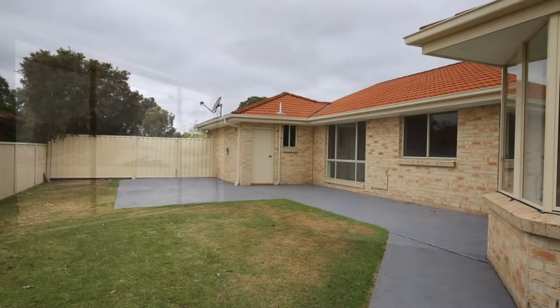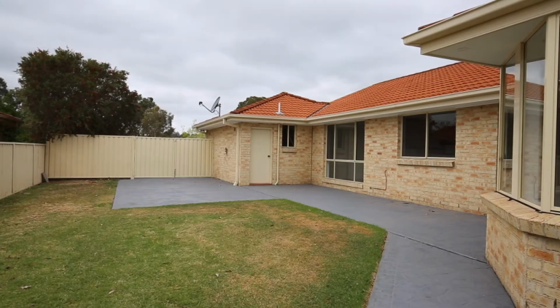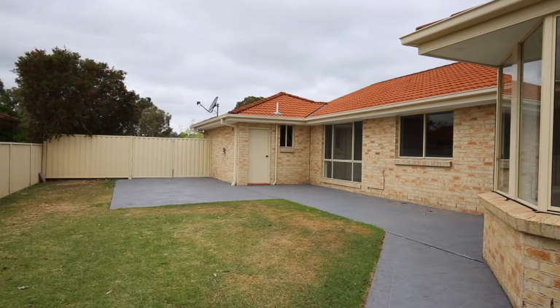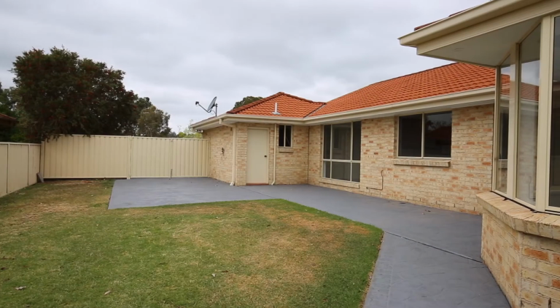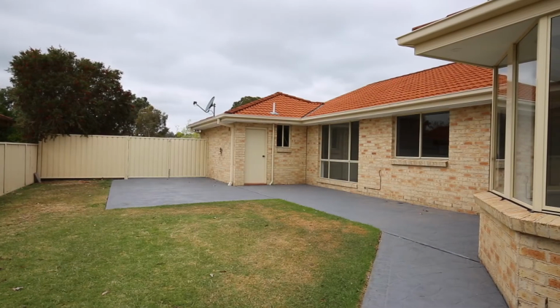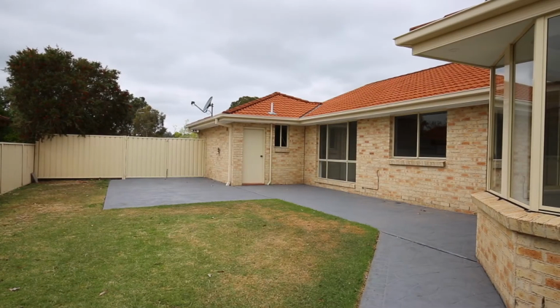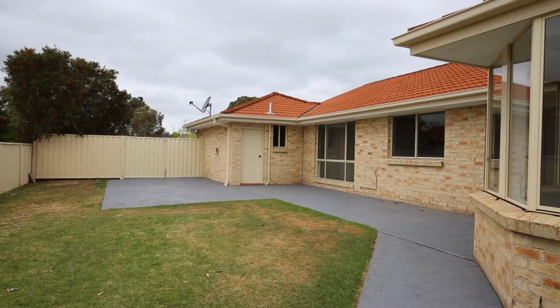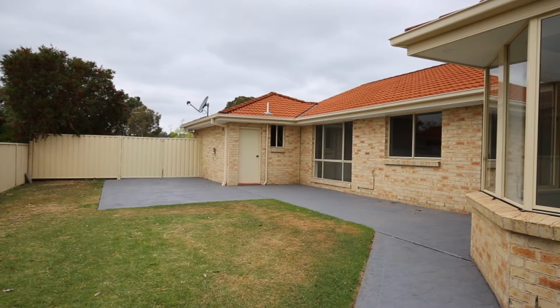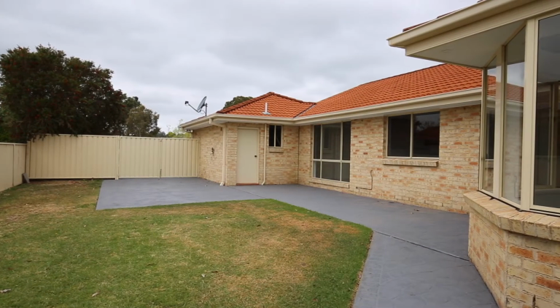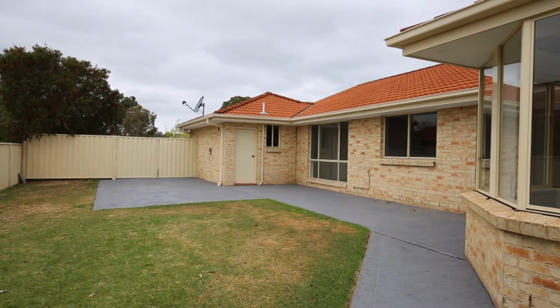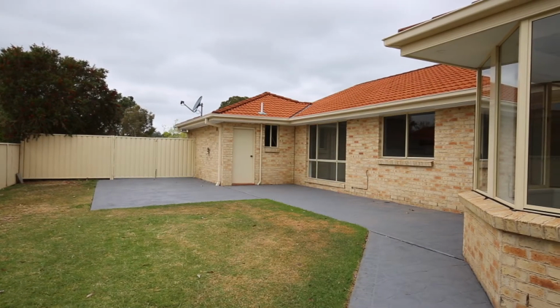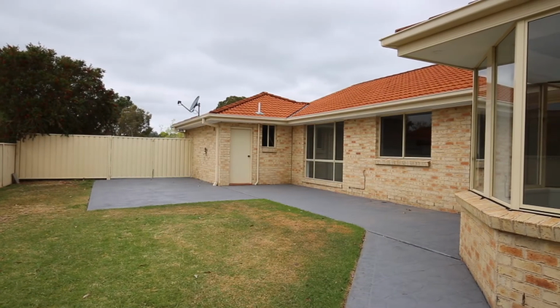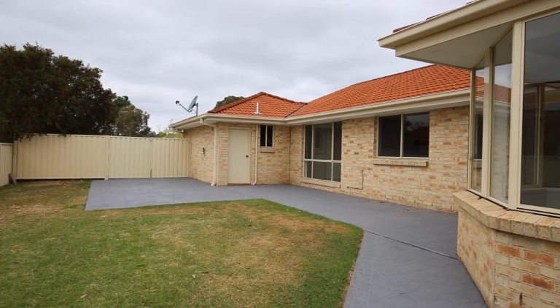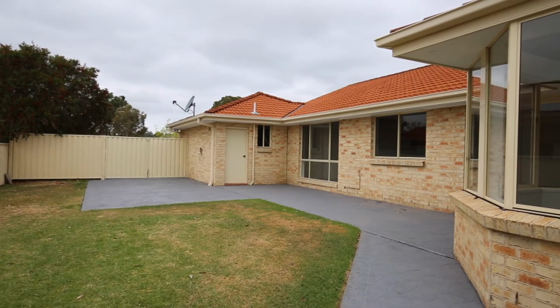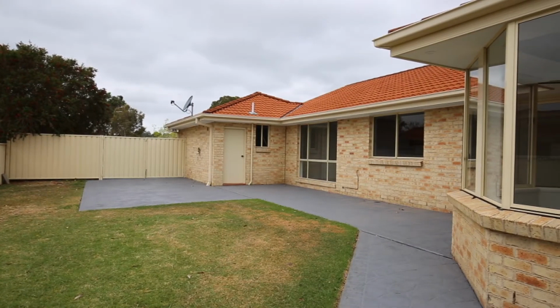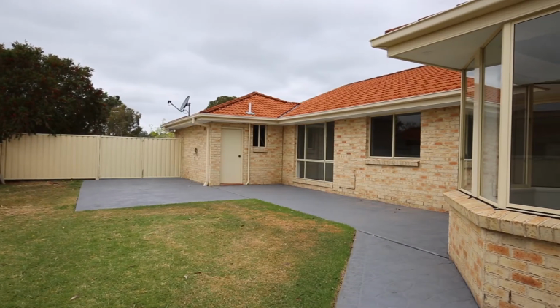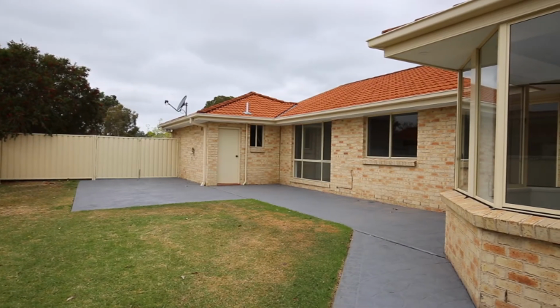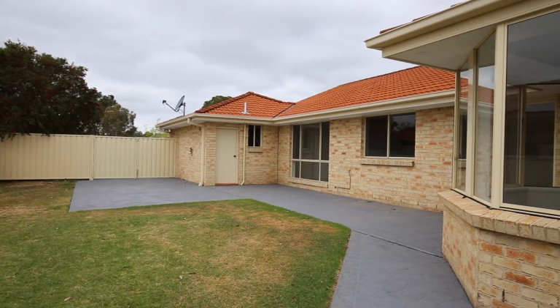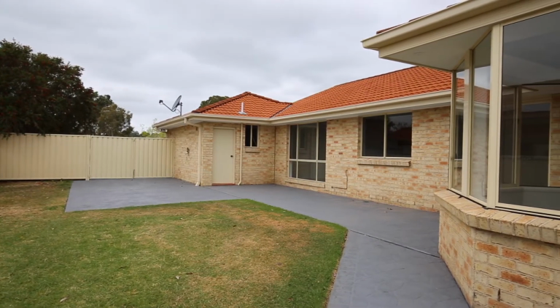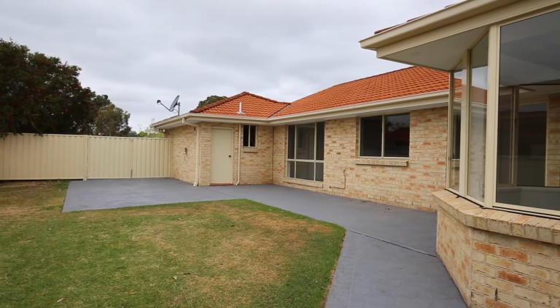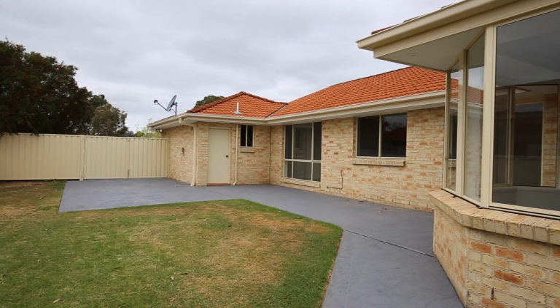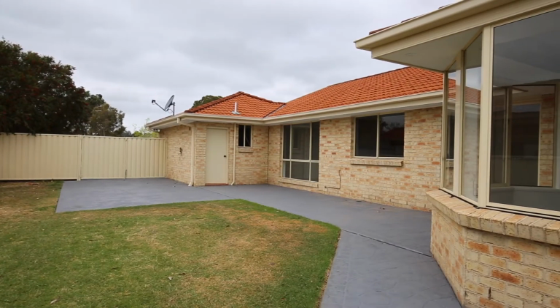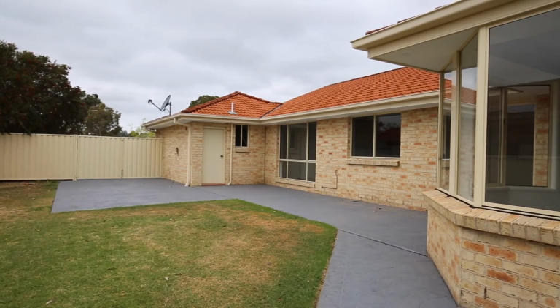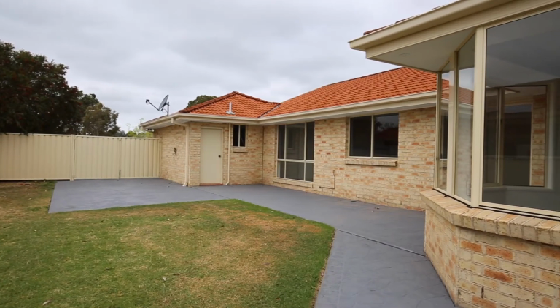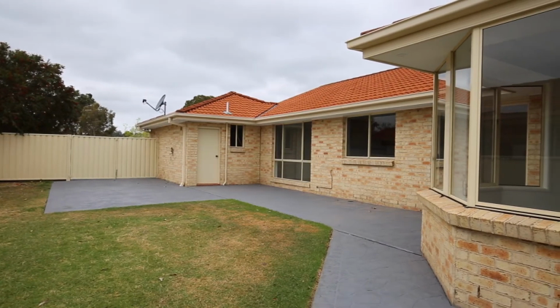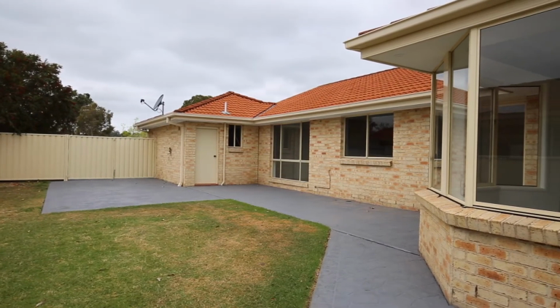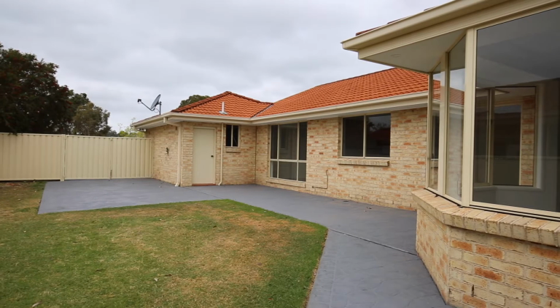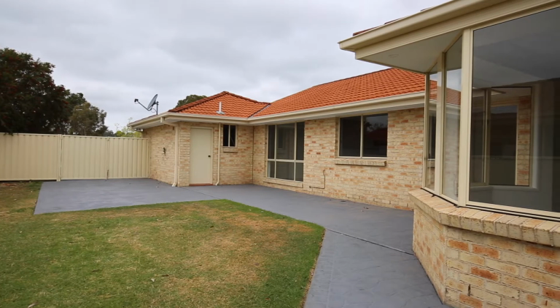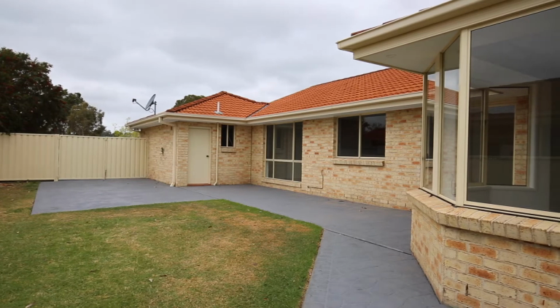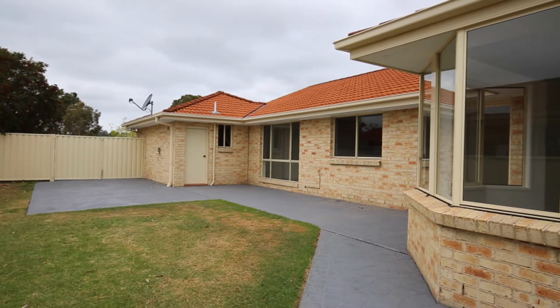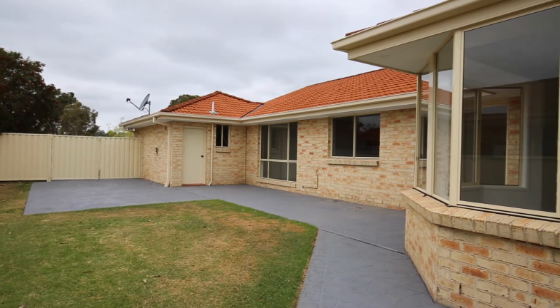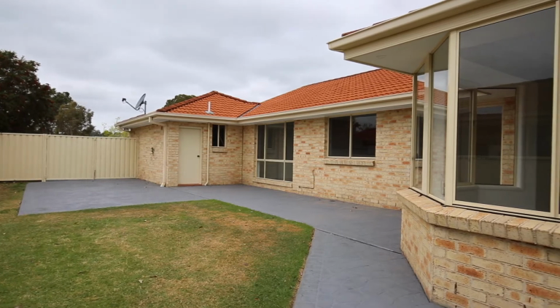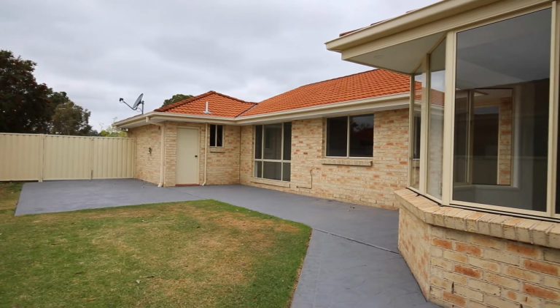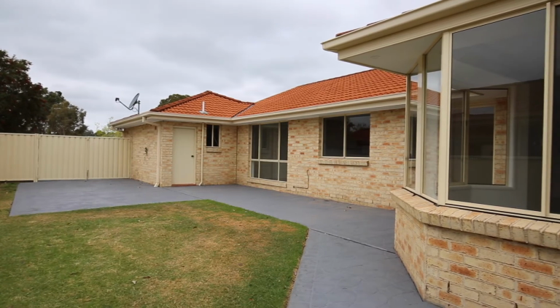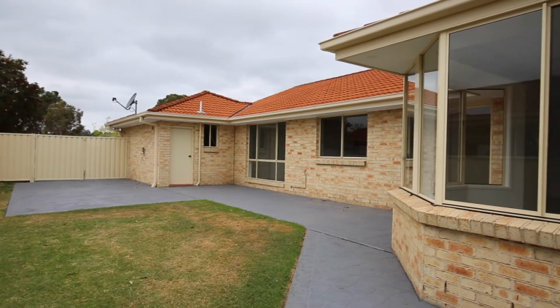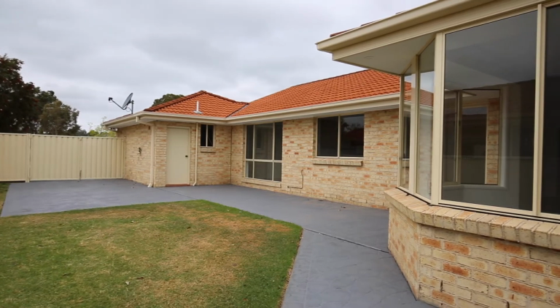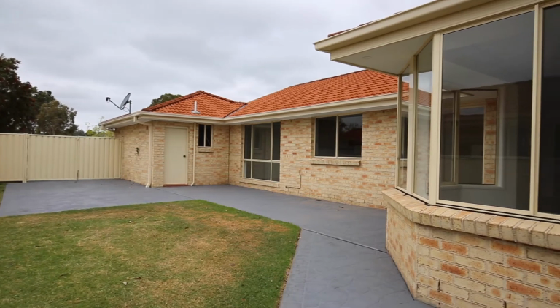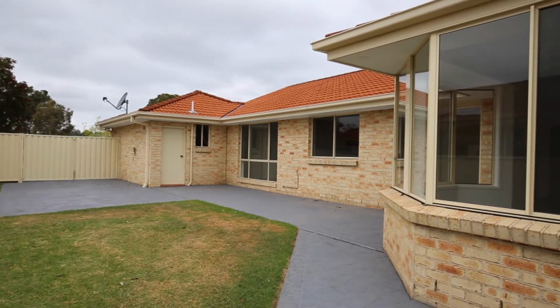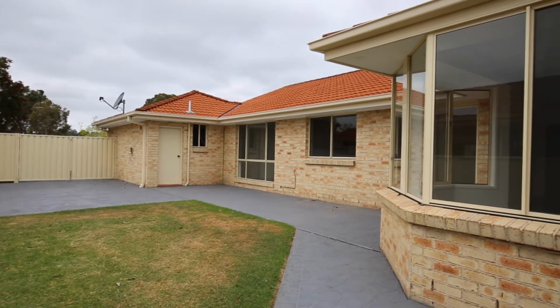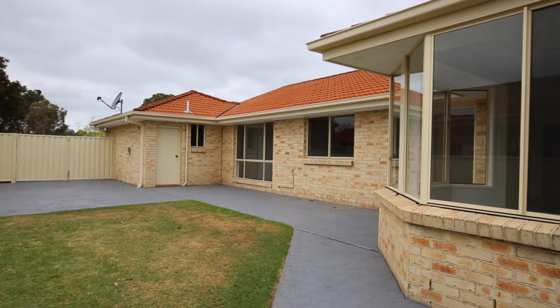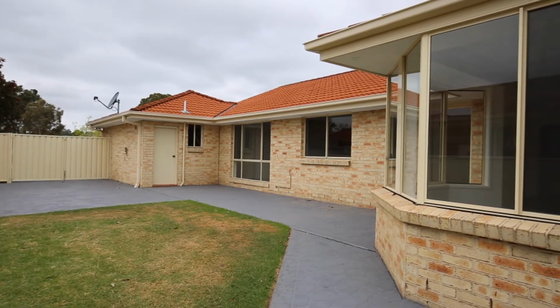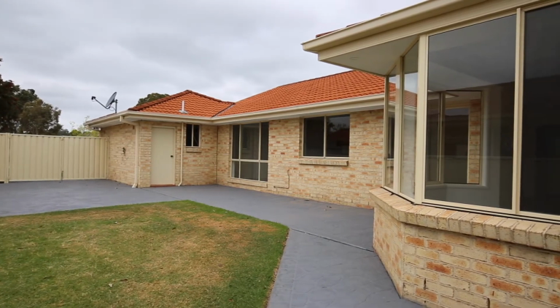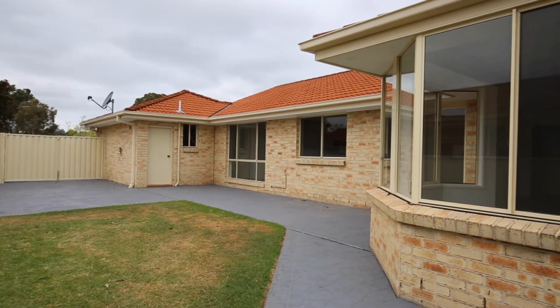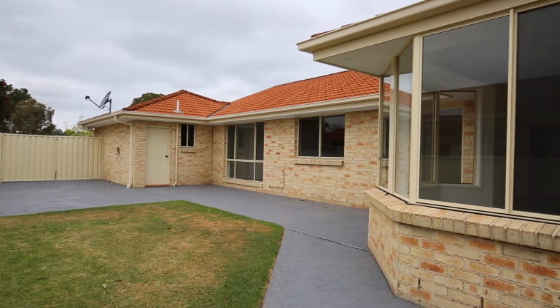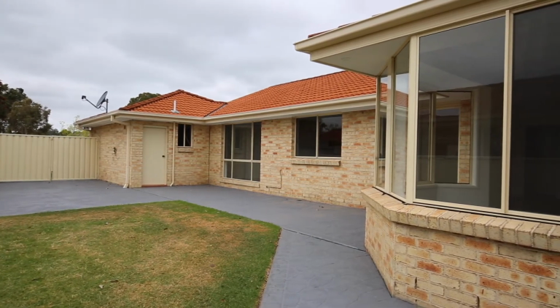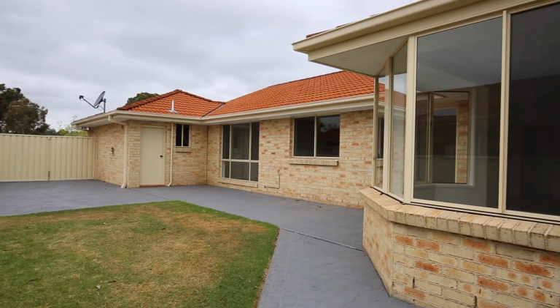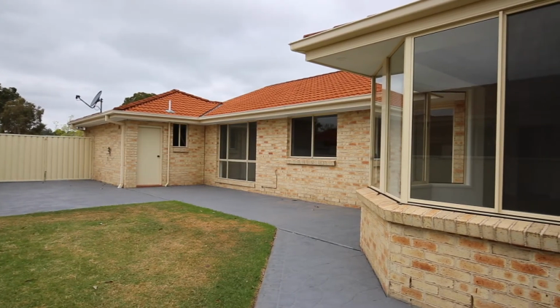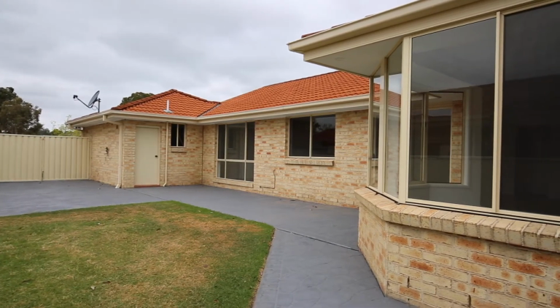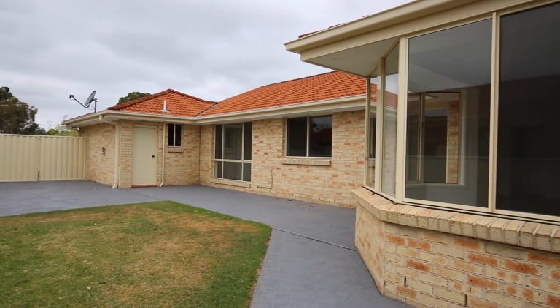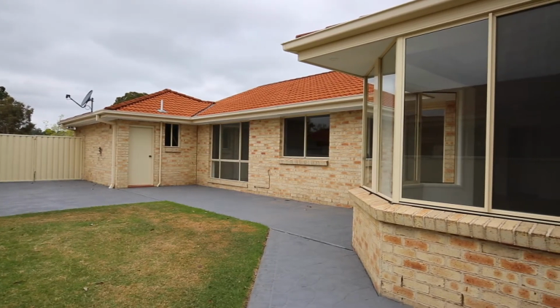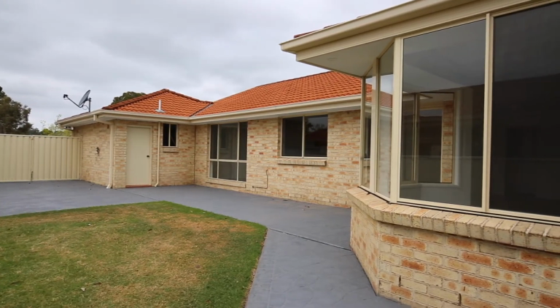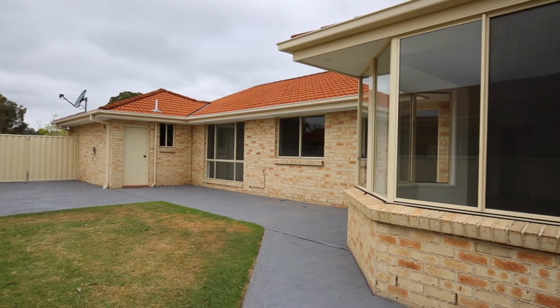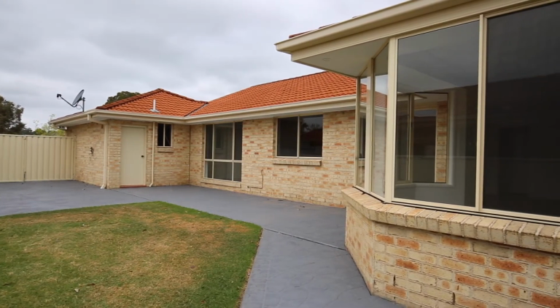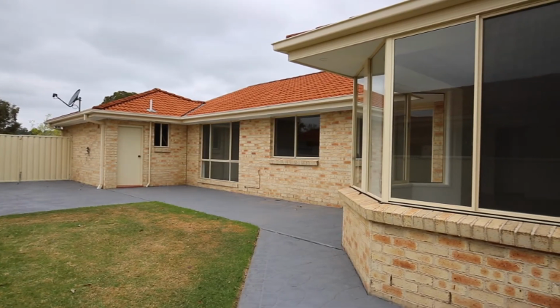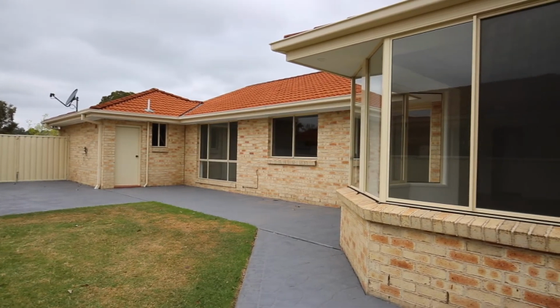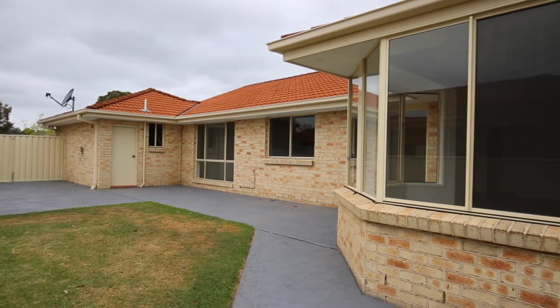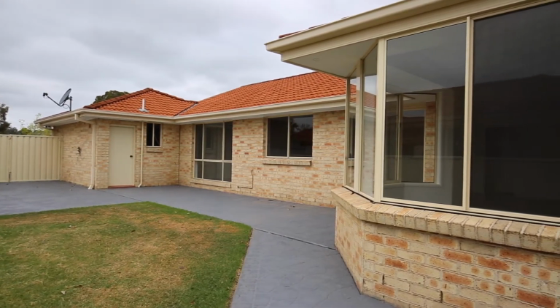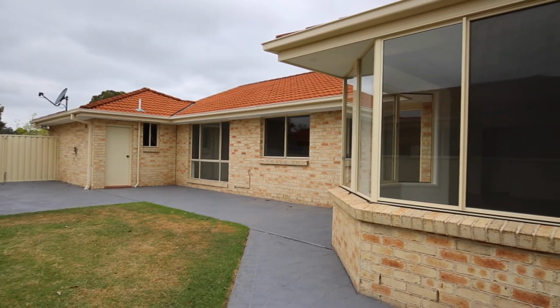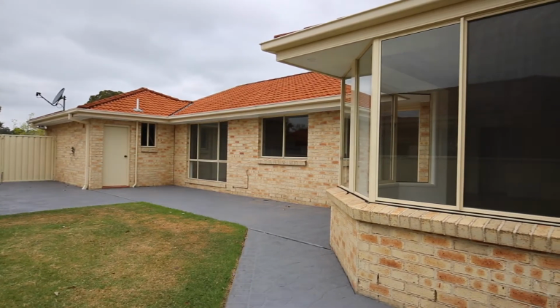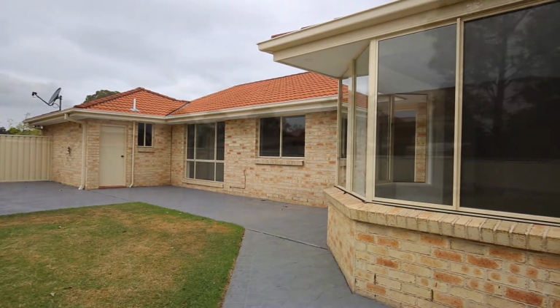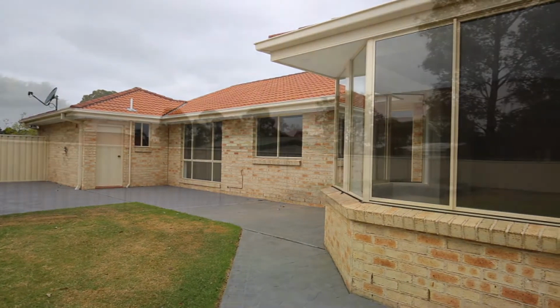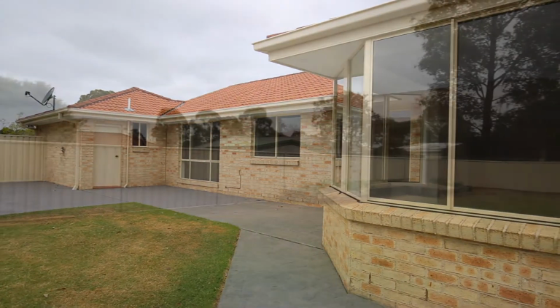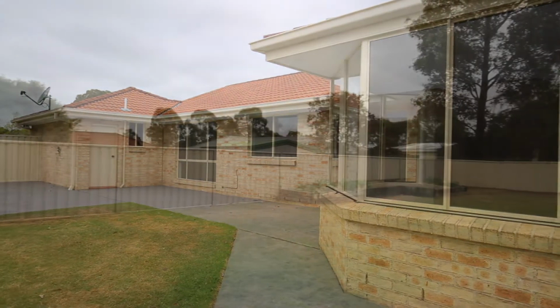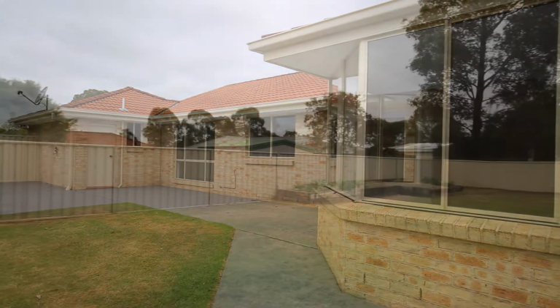There is plenty of room in the back yard, allowing easy access for caravans or just to plonk the pool in.